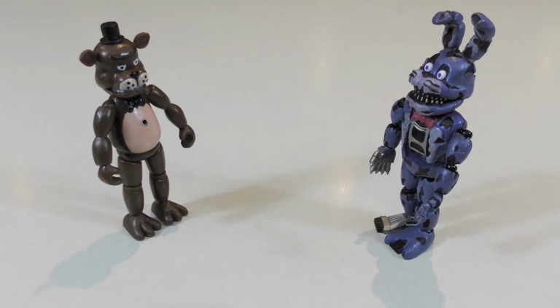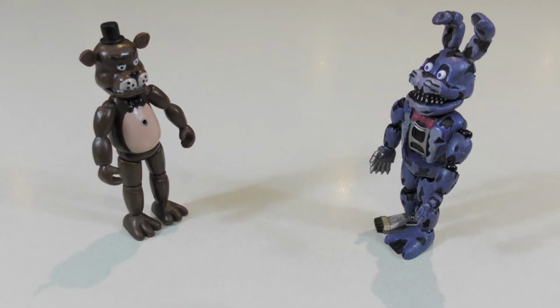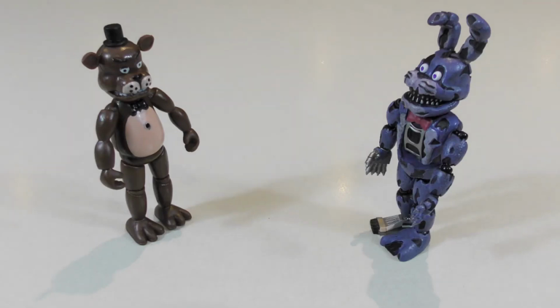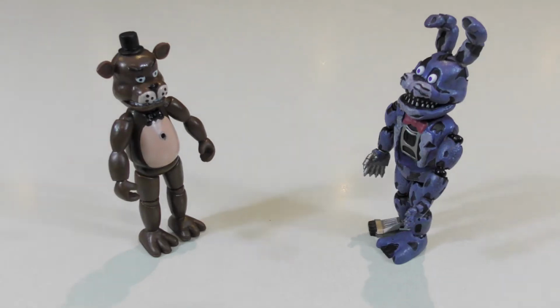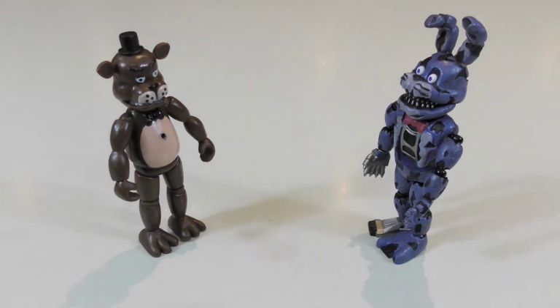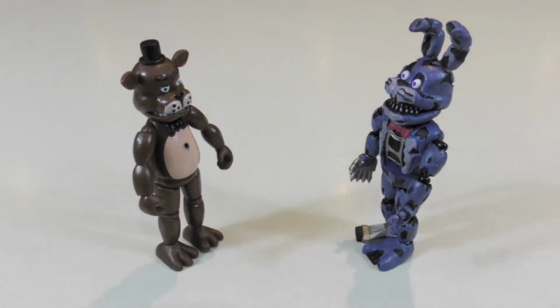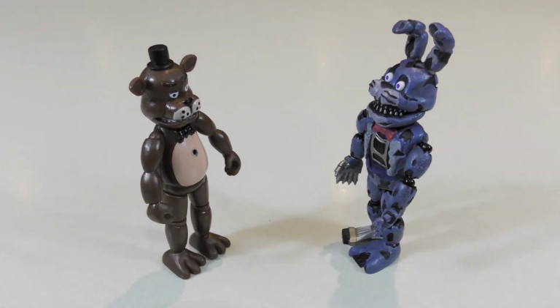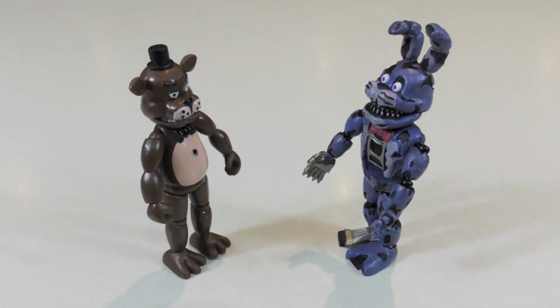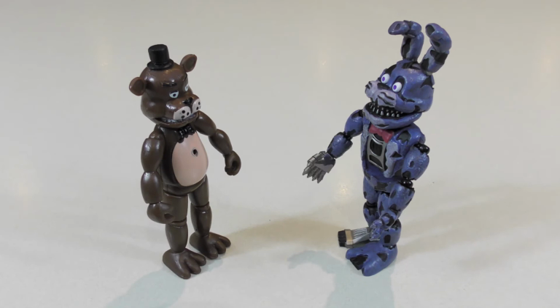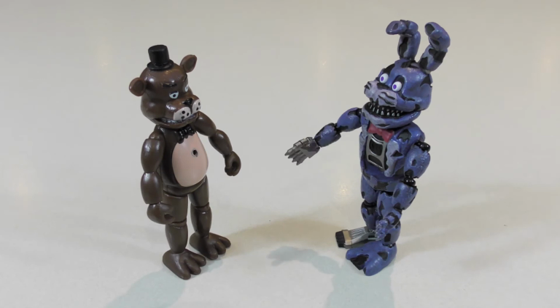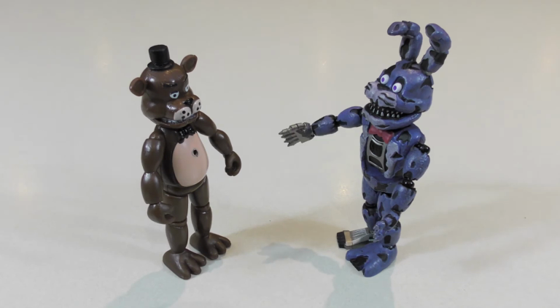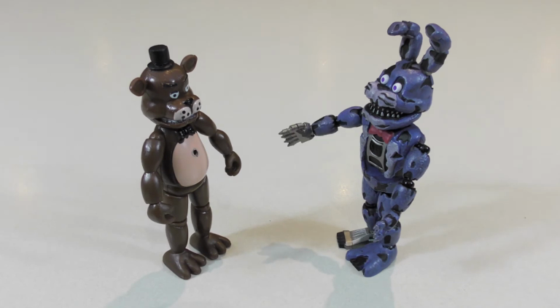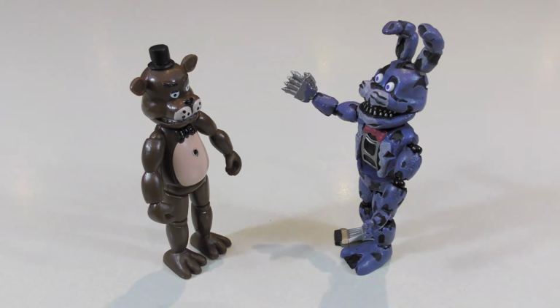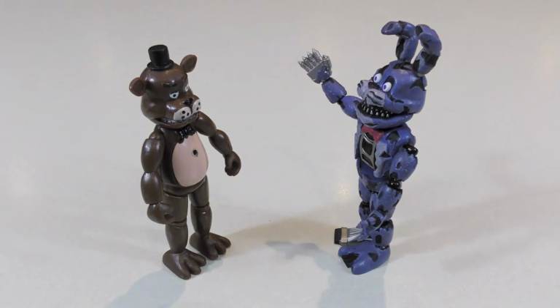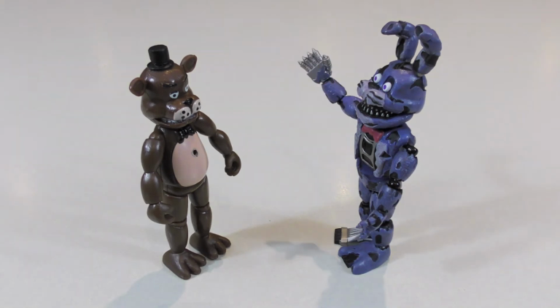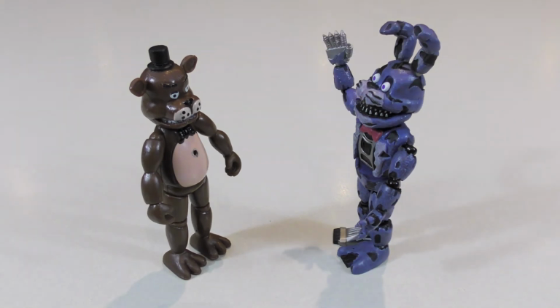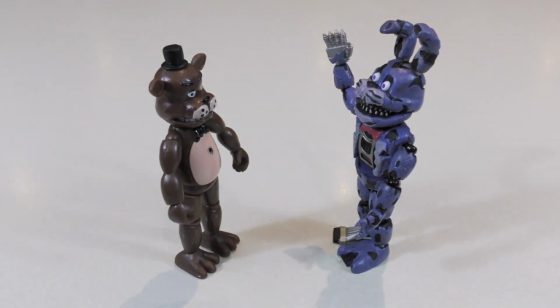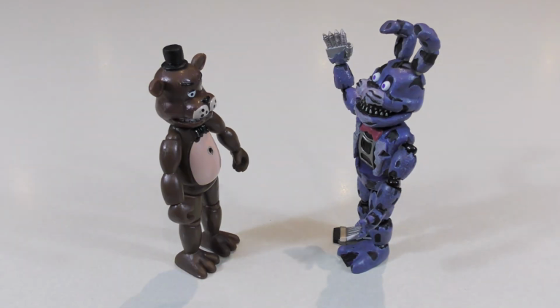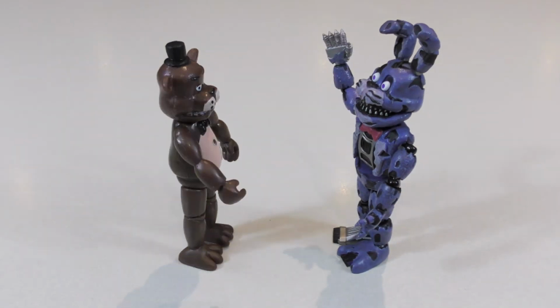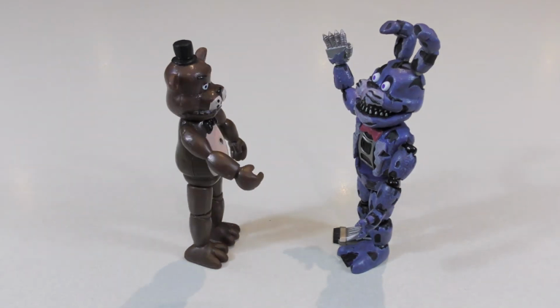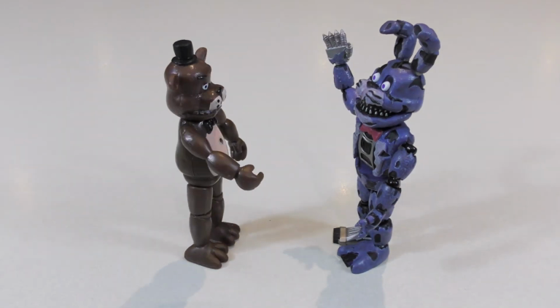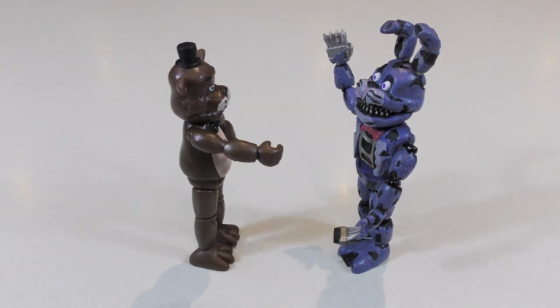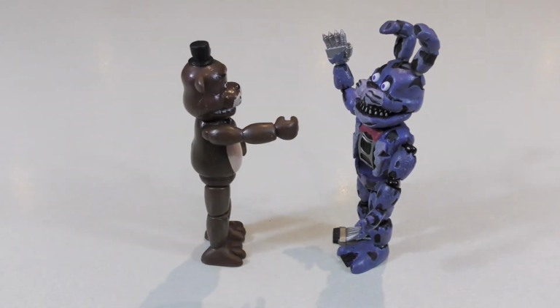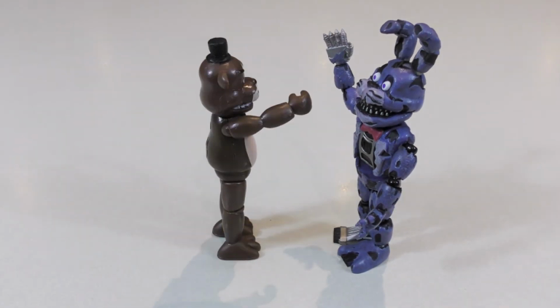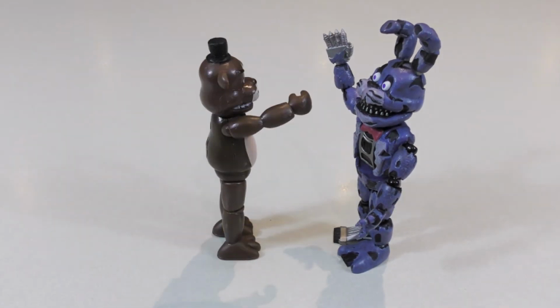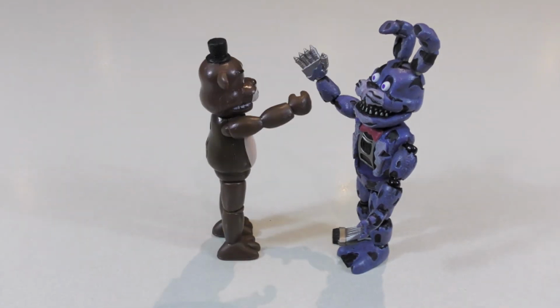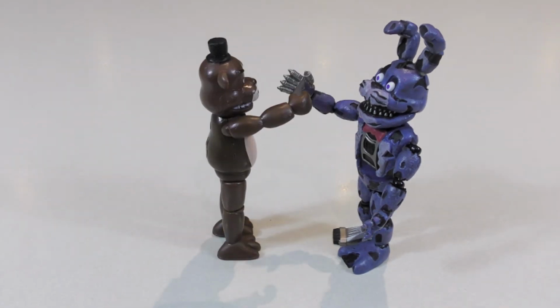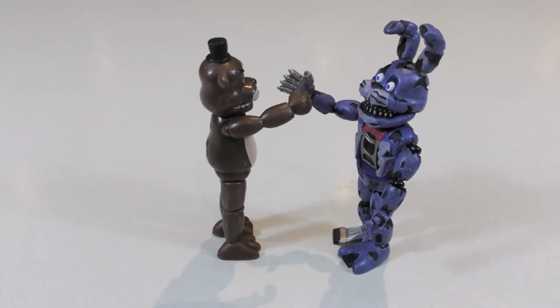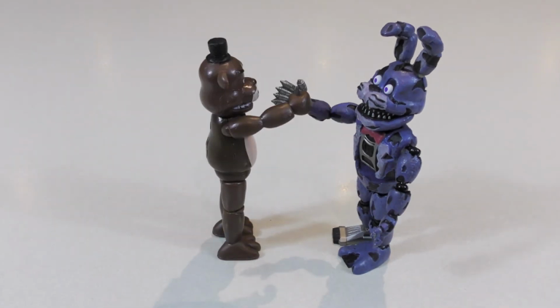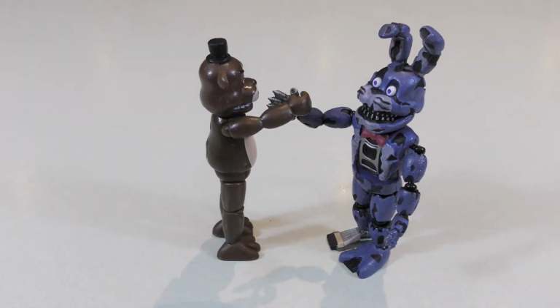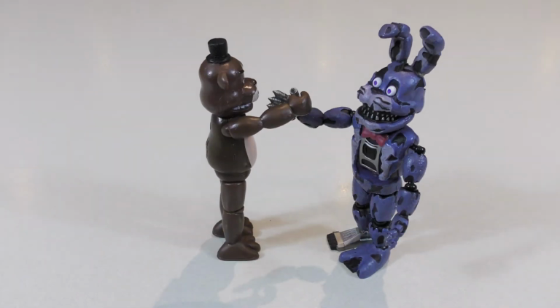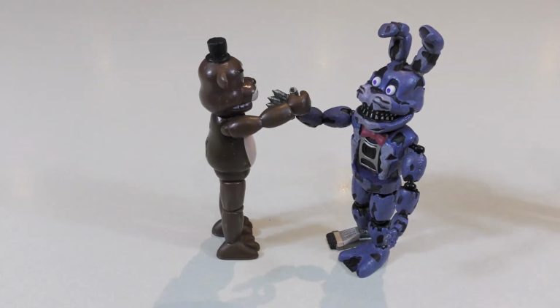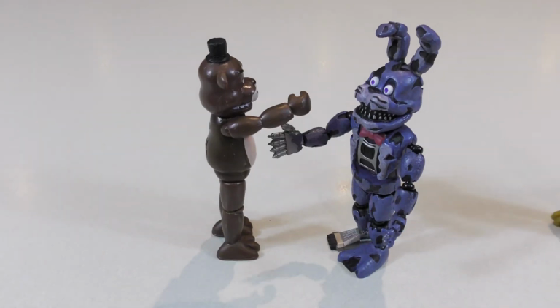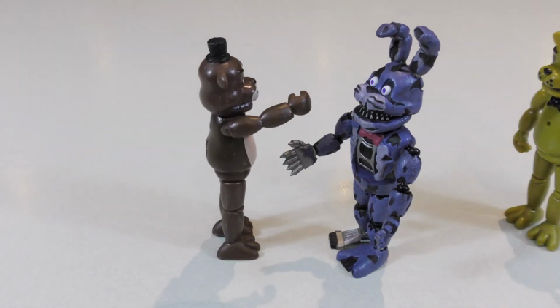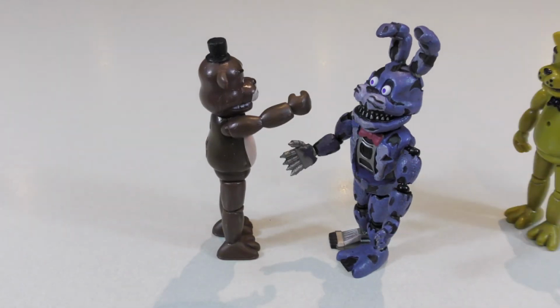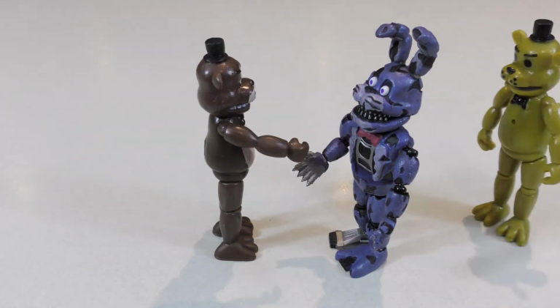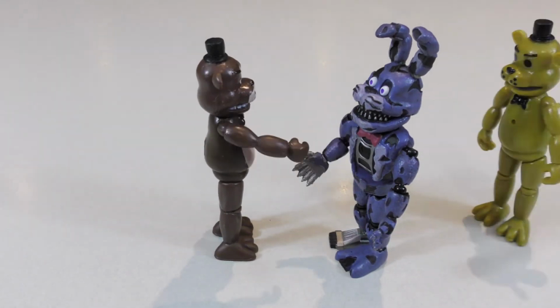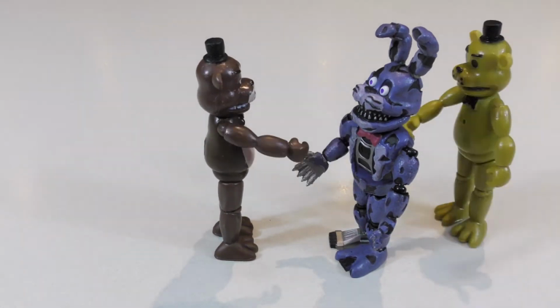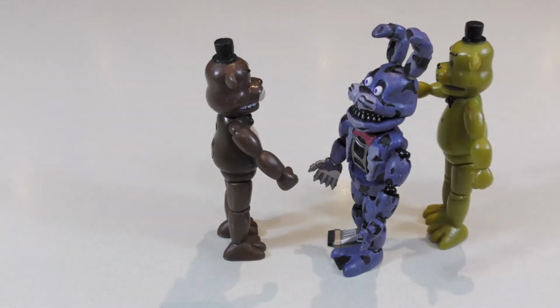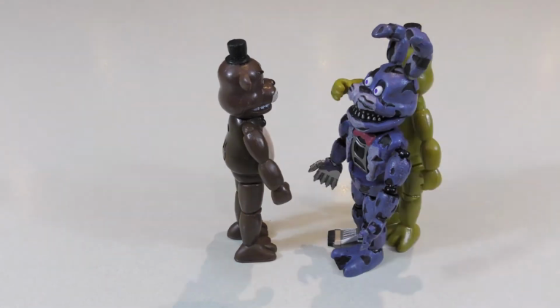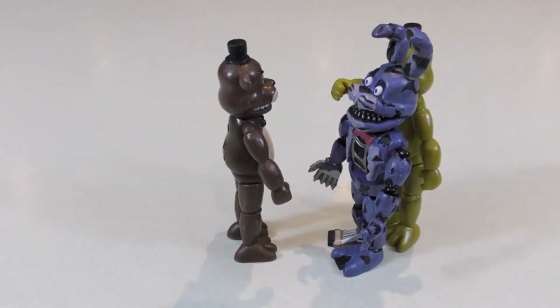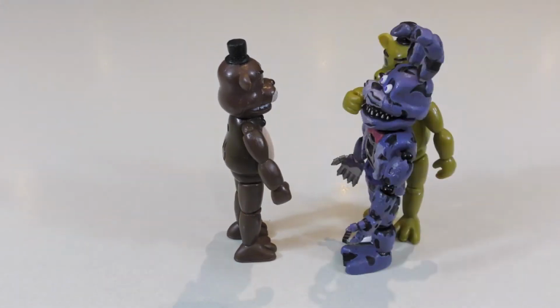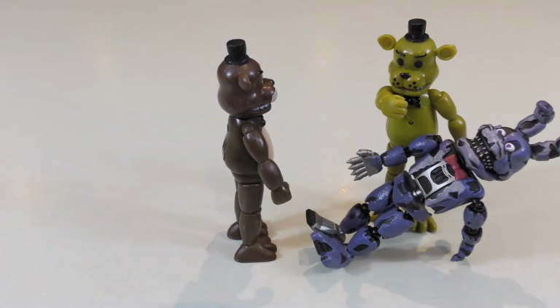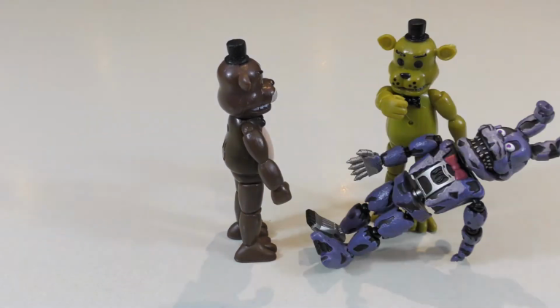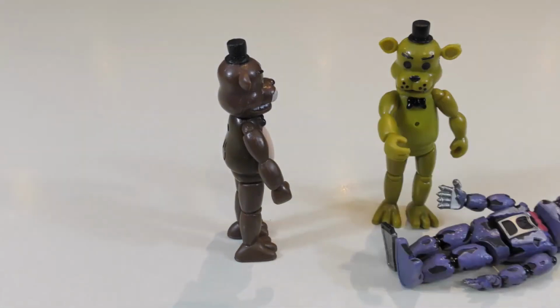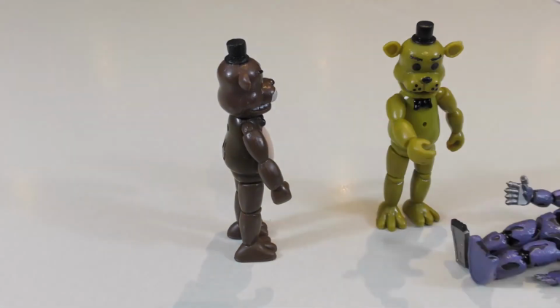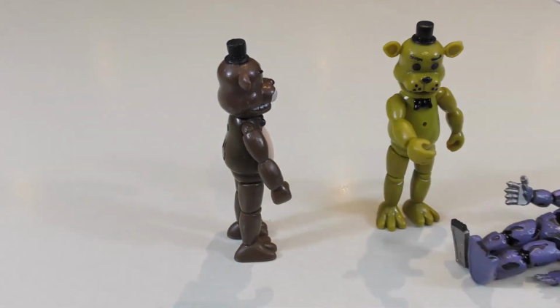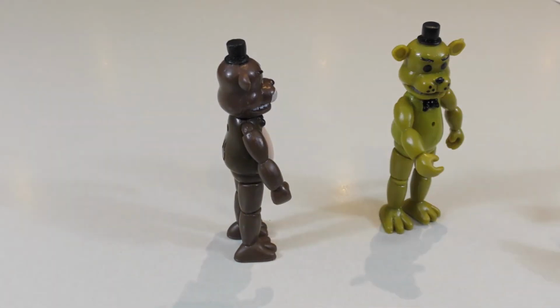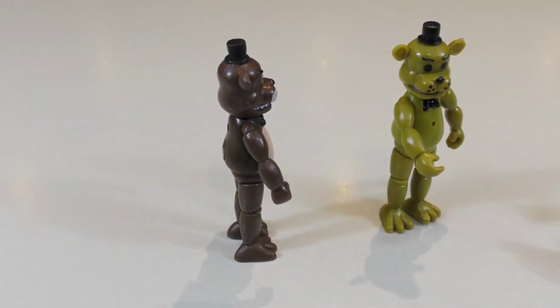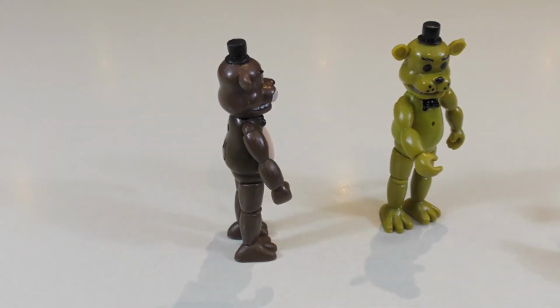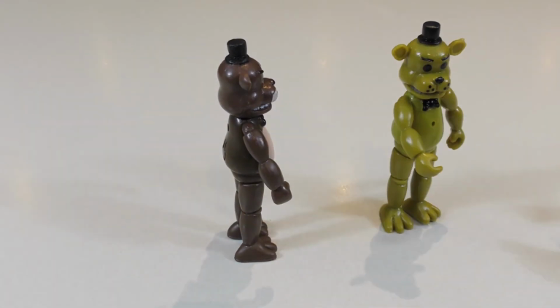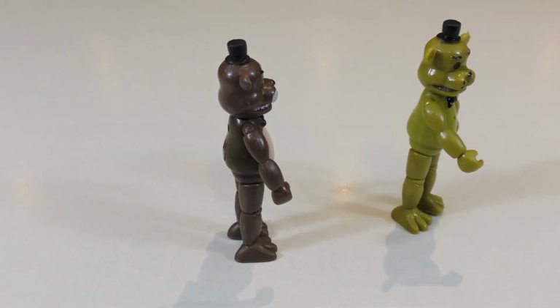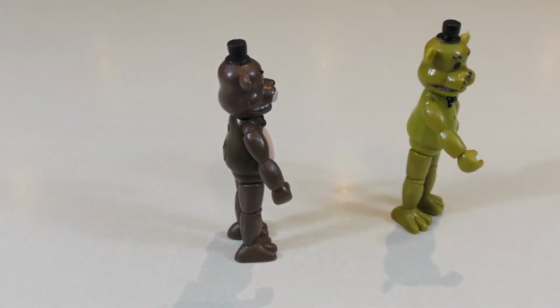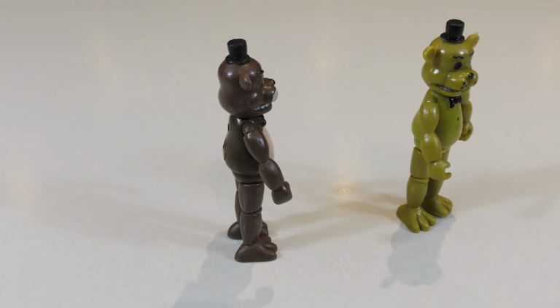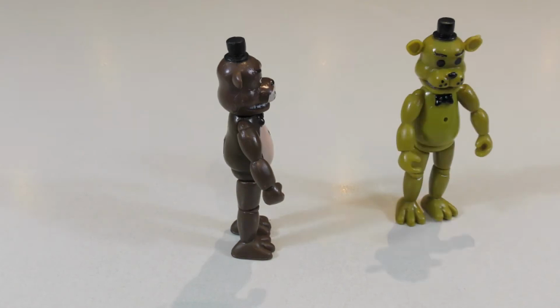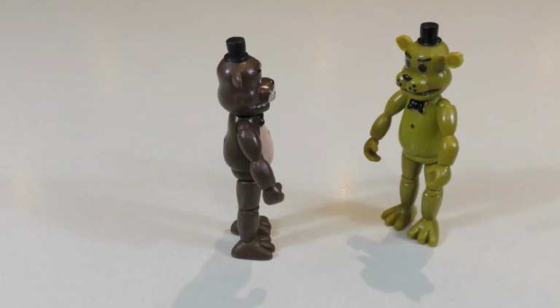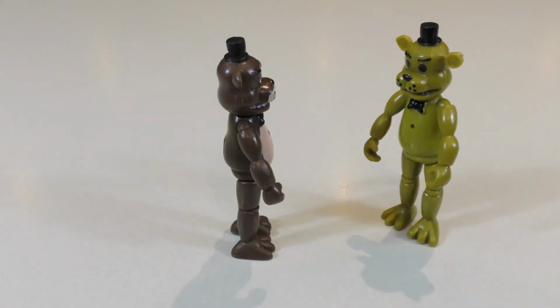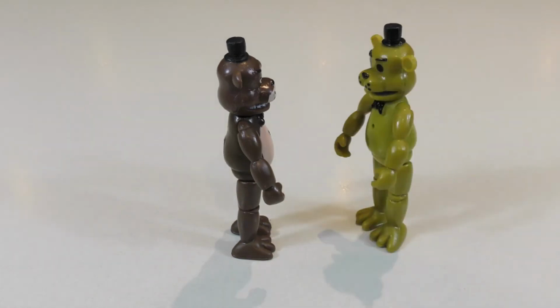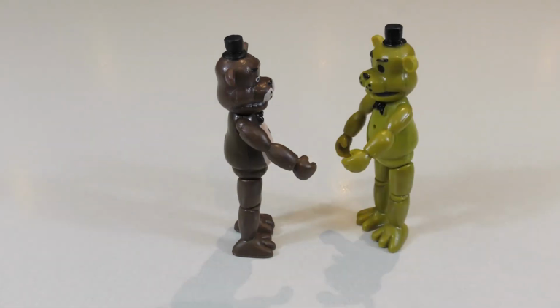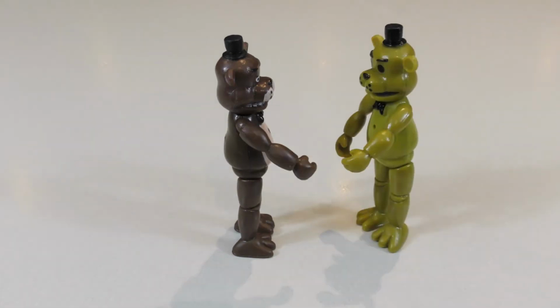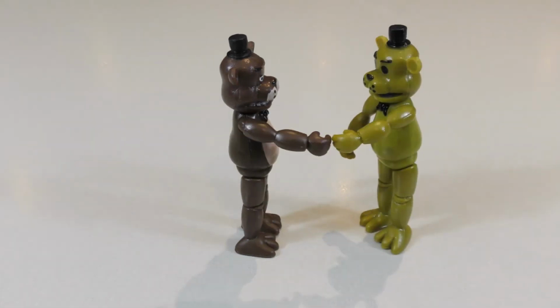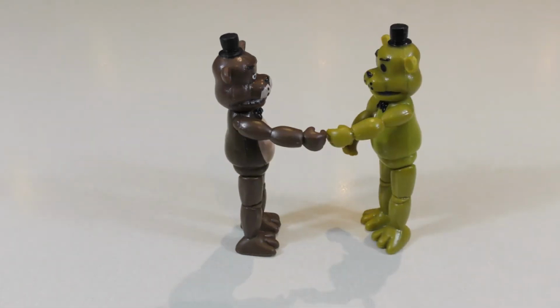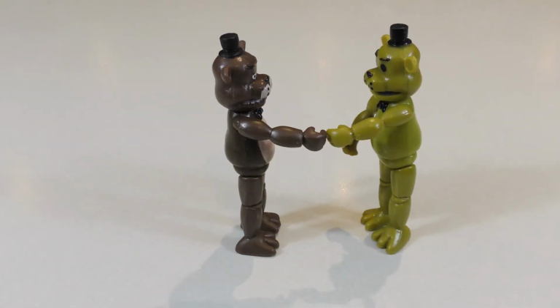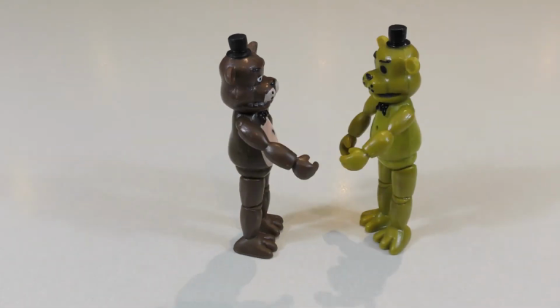Hey man, high five! Out of the way... Hey bro.